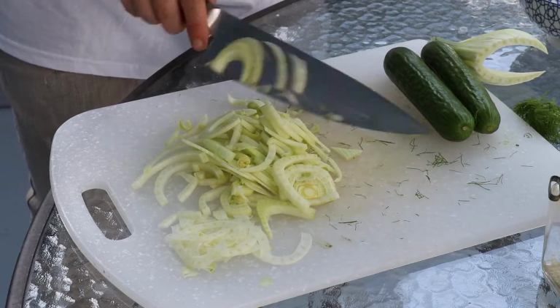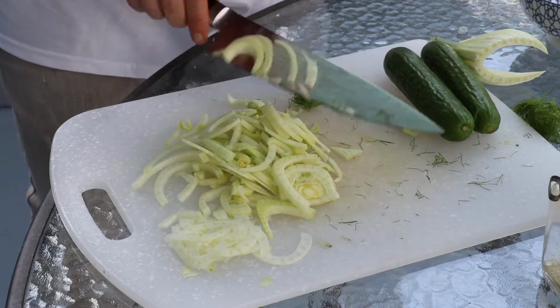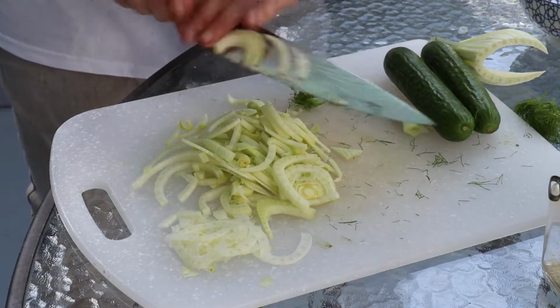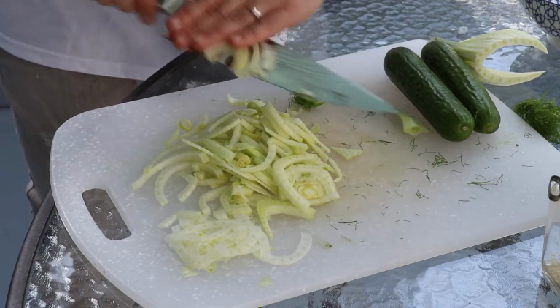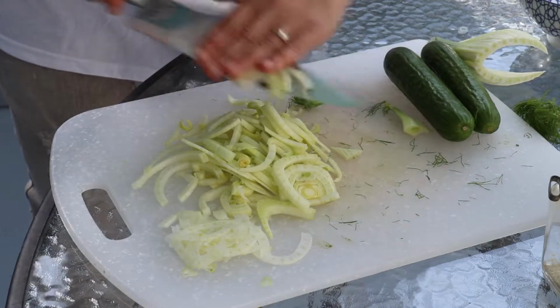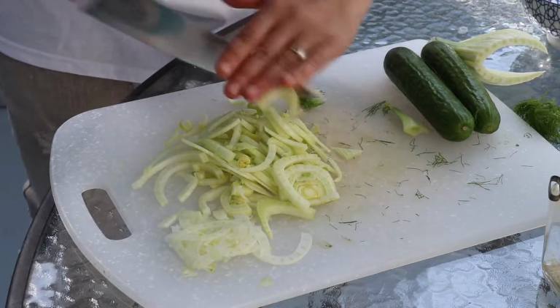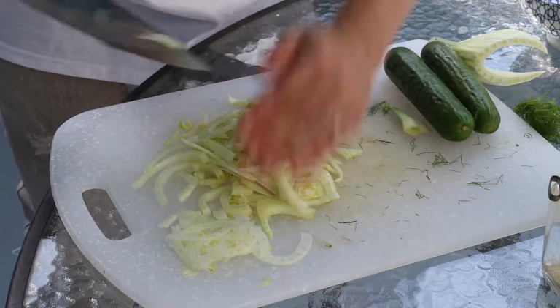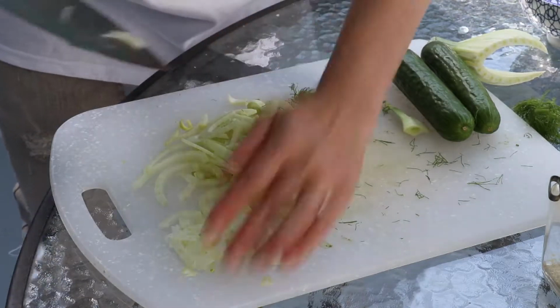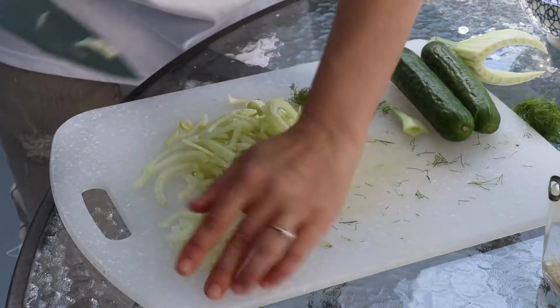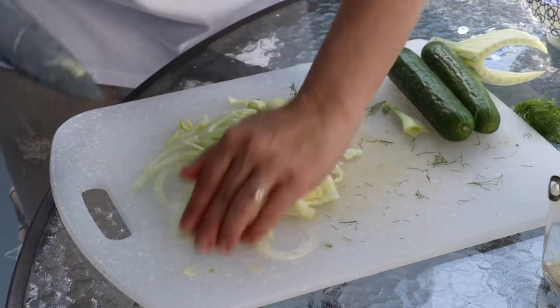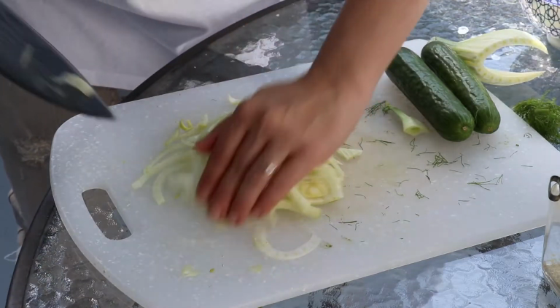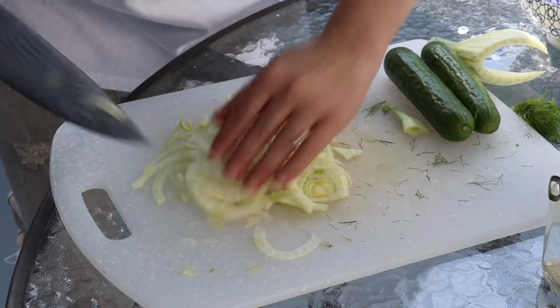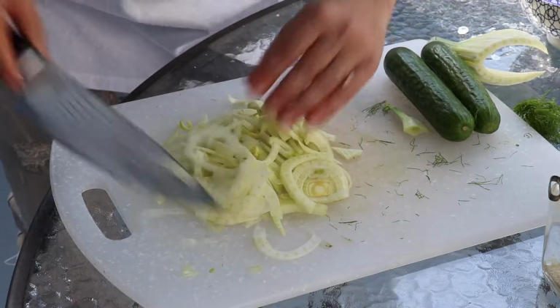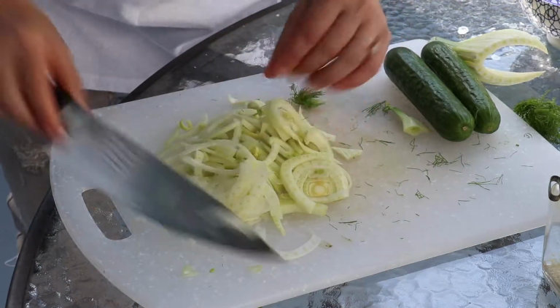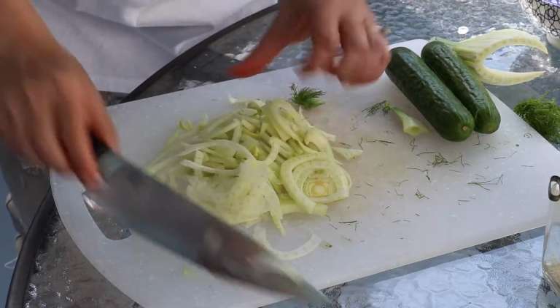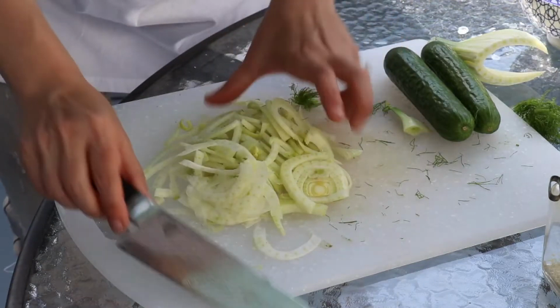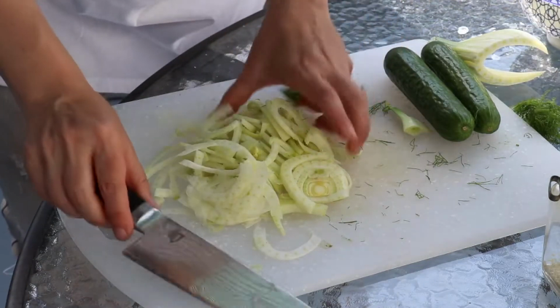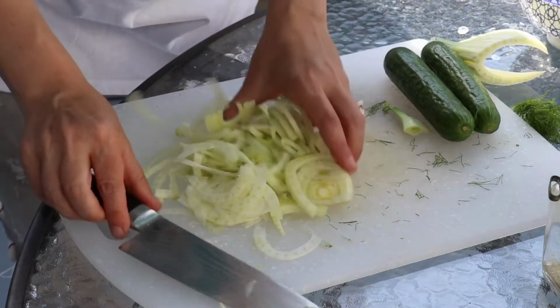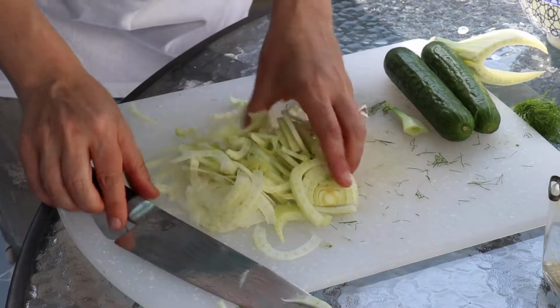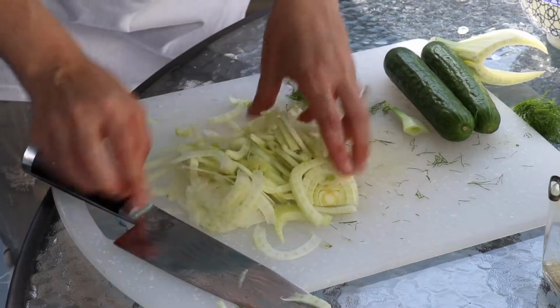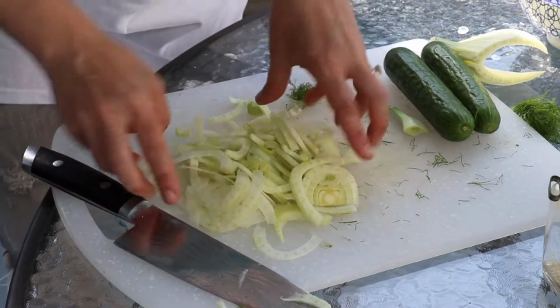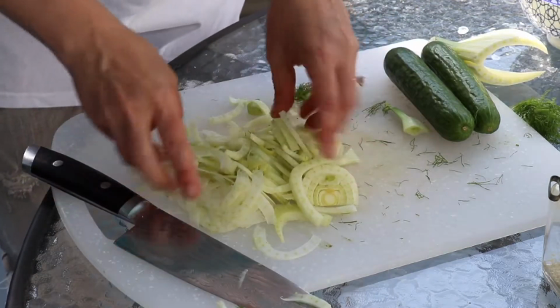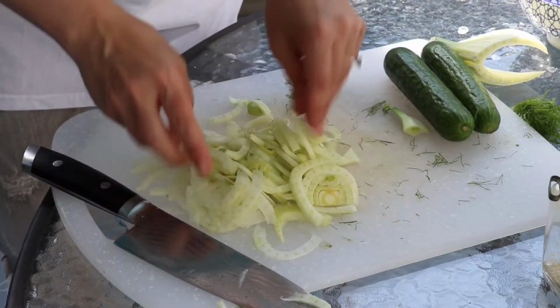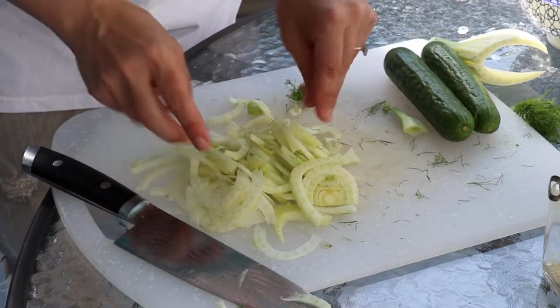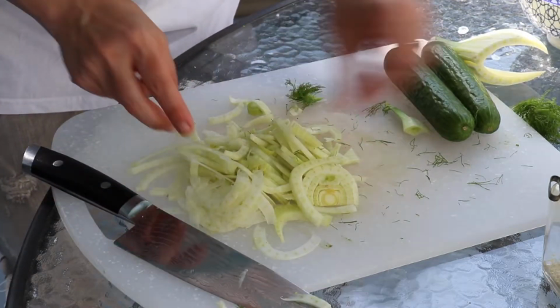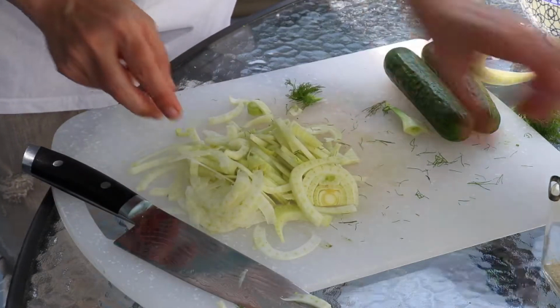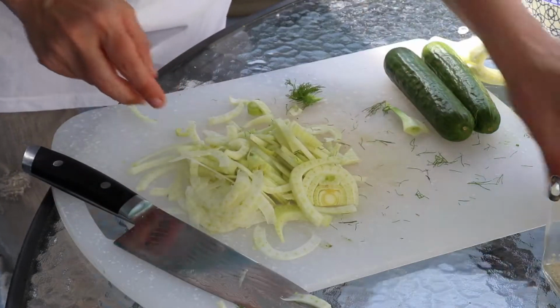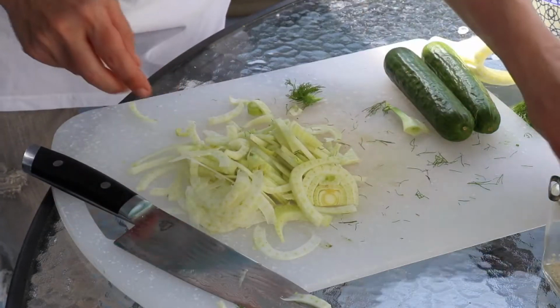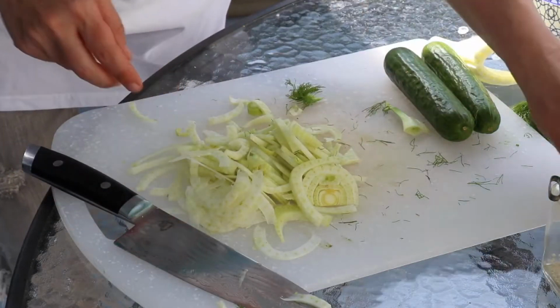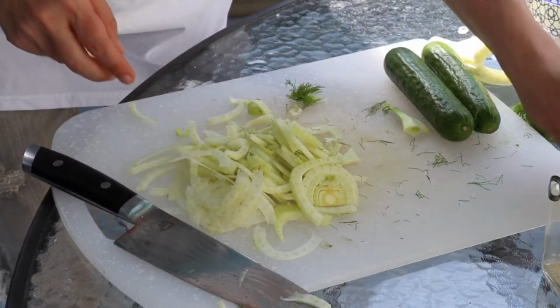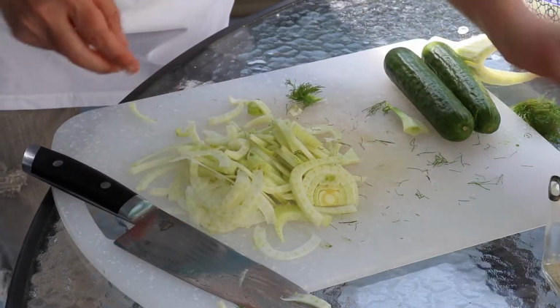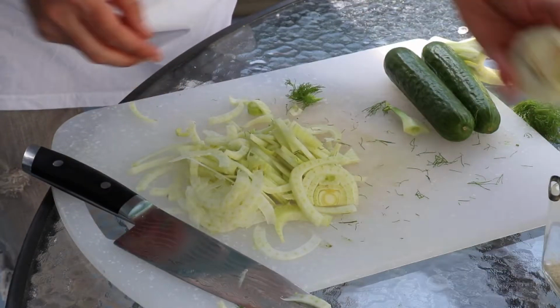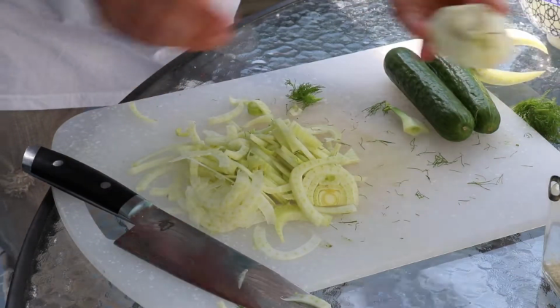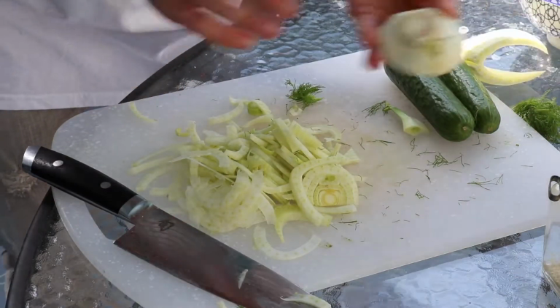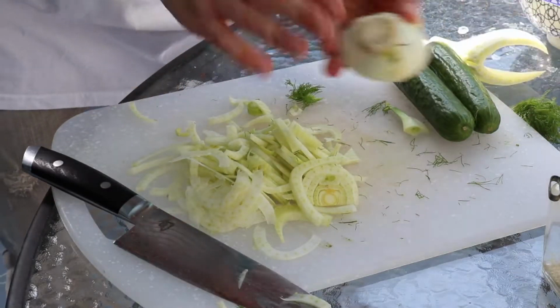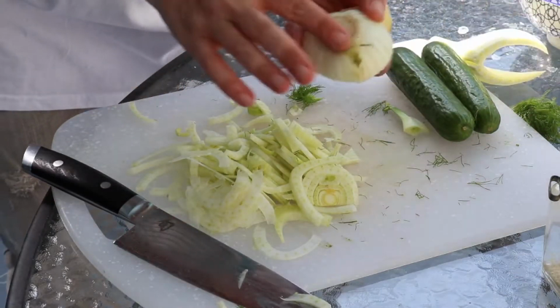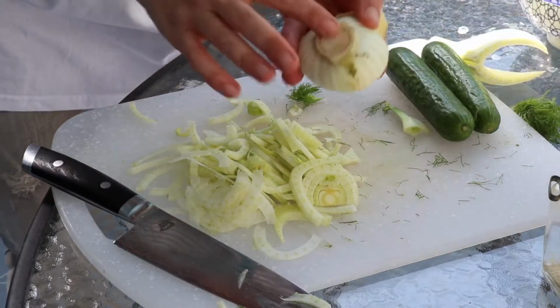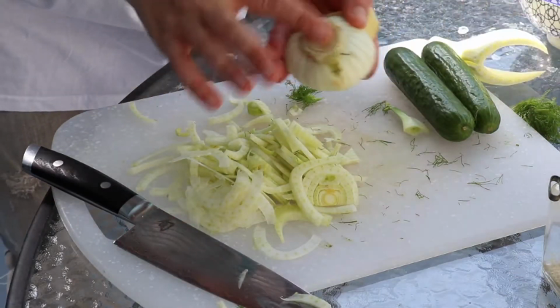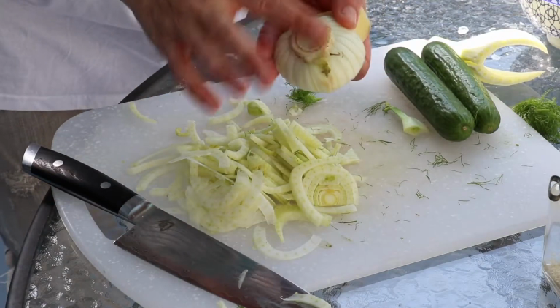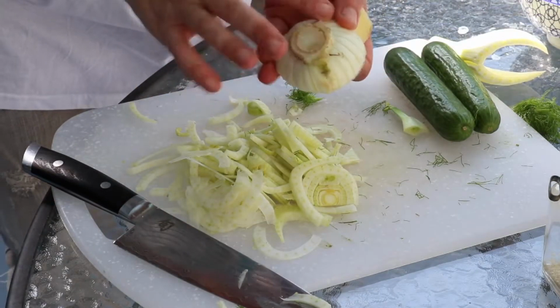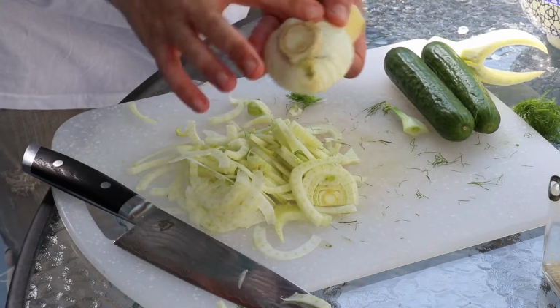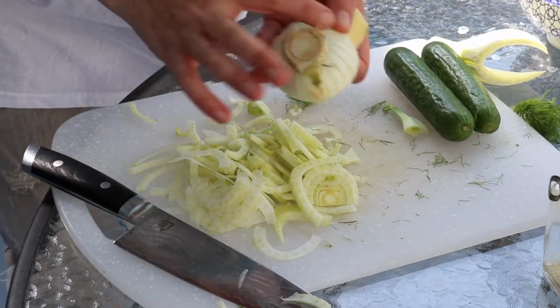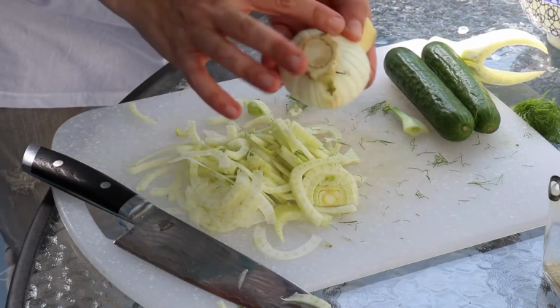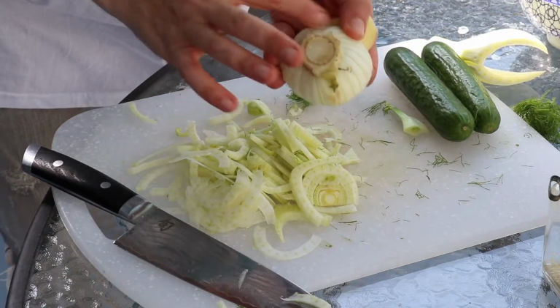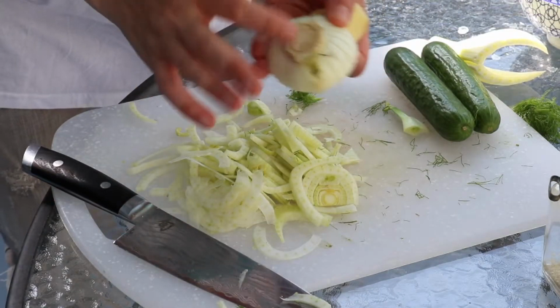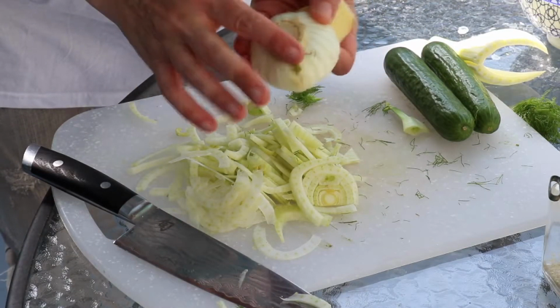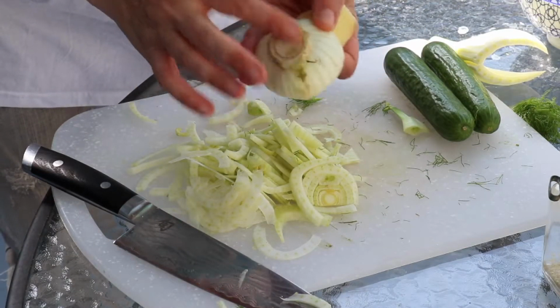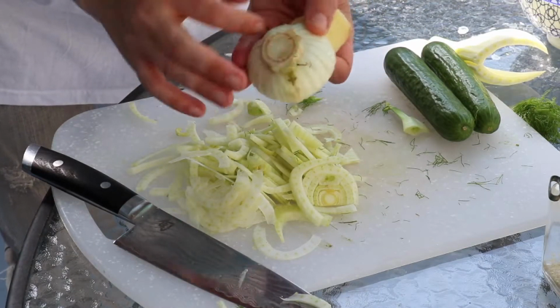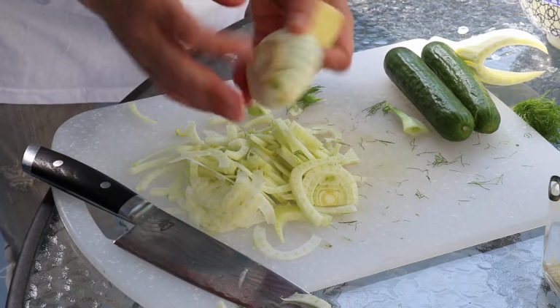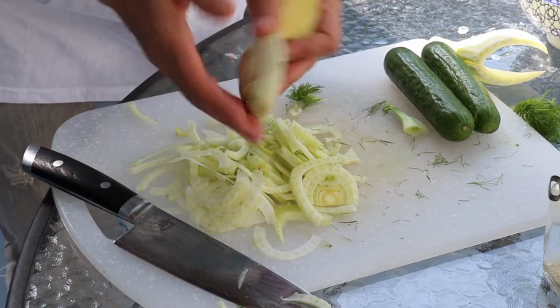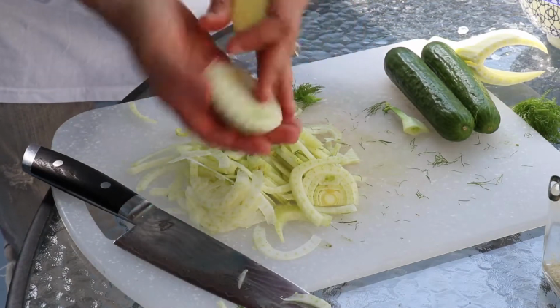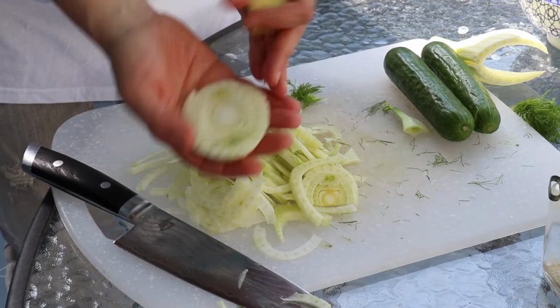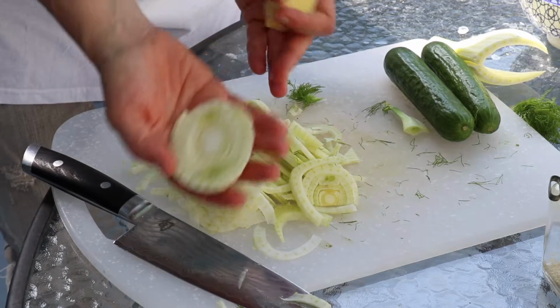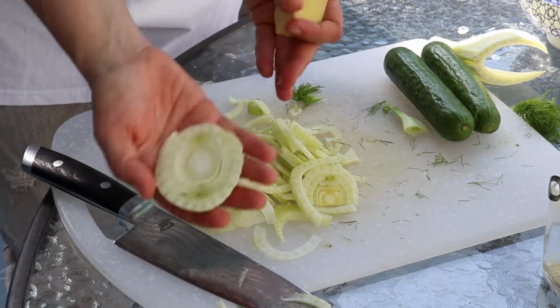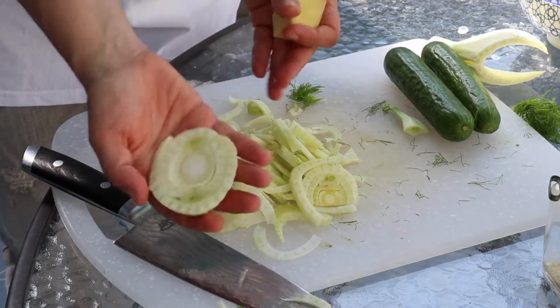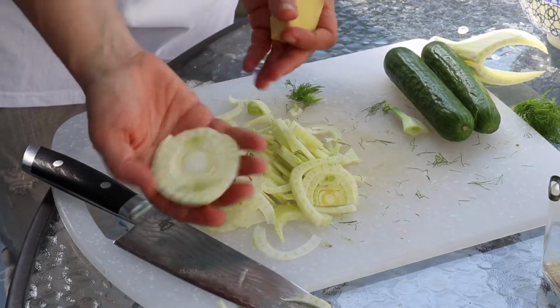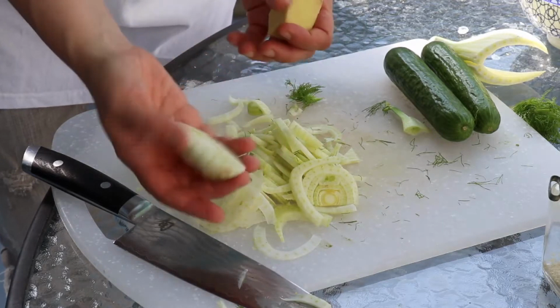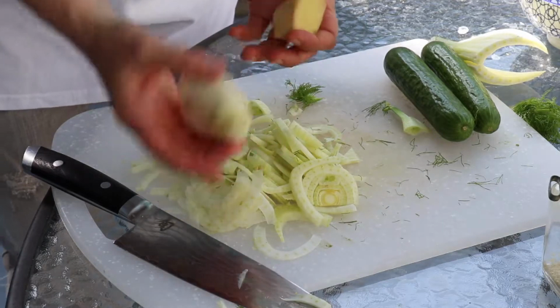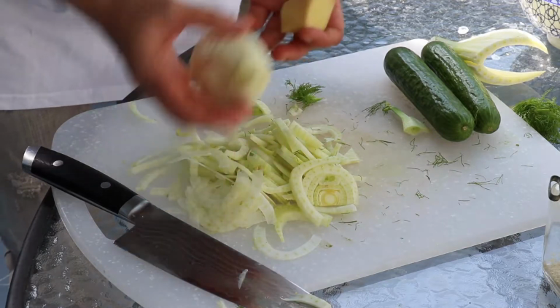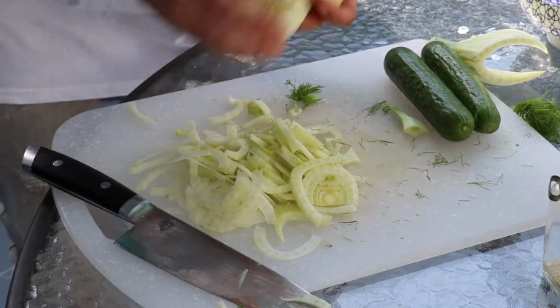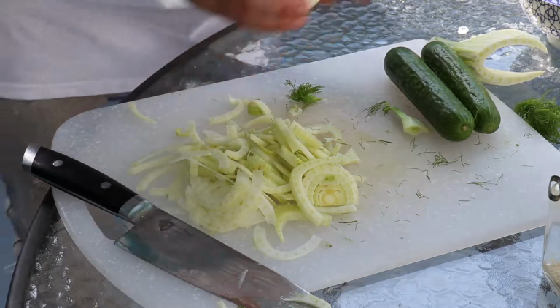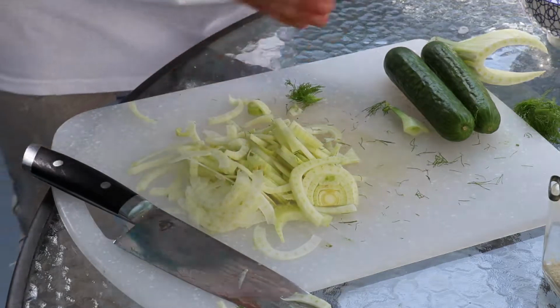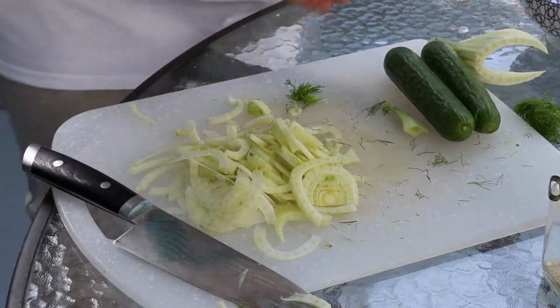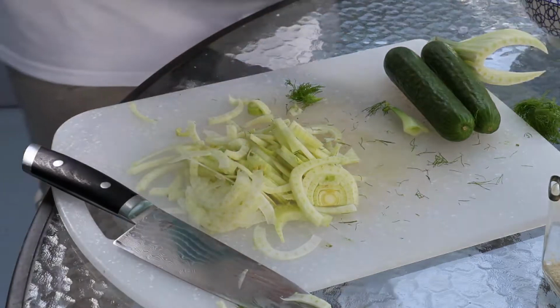This is one fennel bulb. You cut that bottom part off — we don't need to use that part.